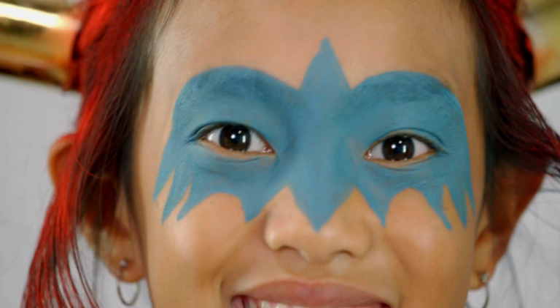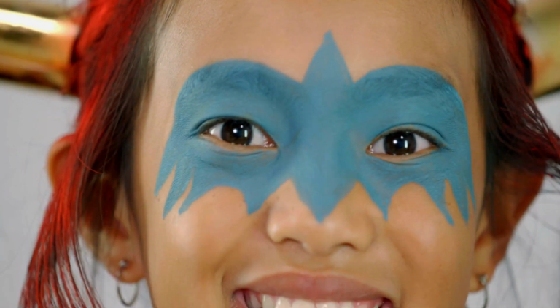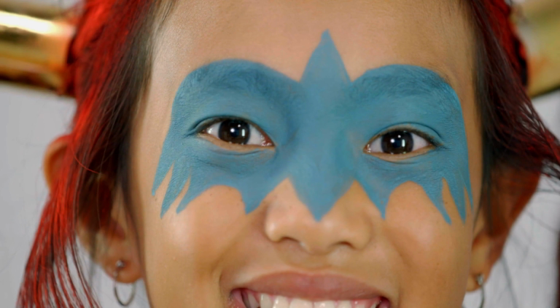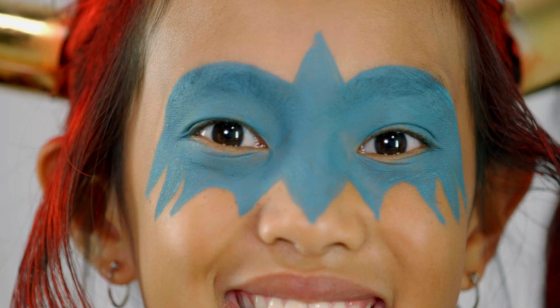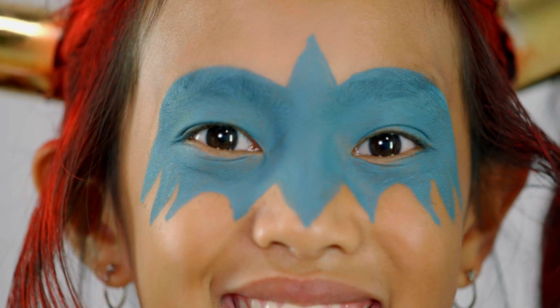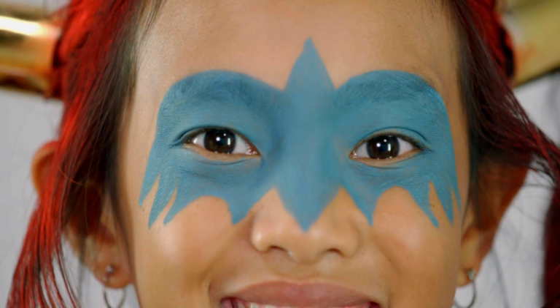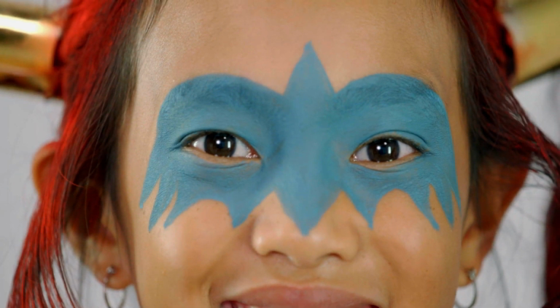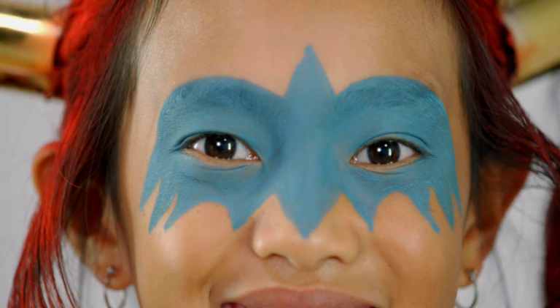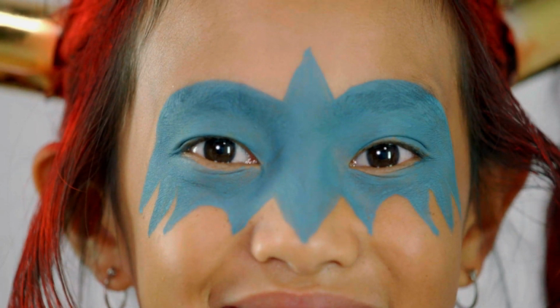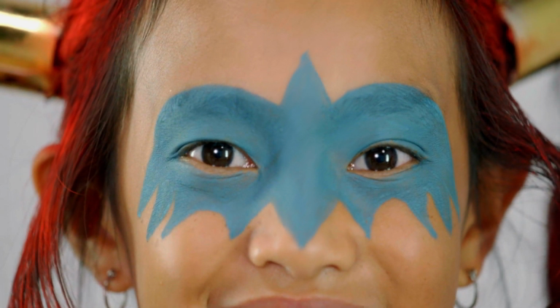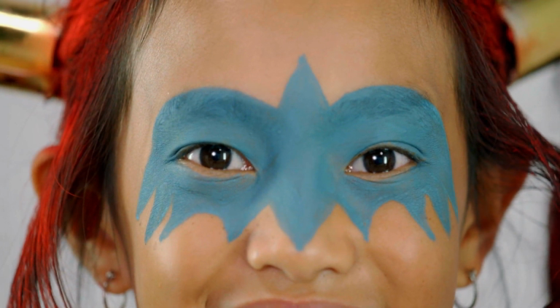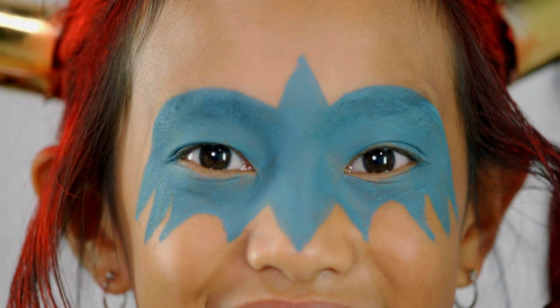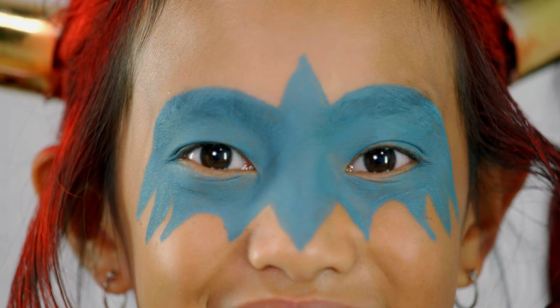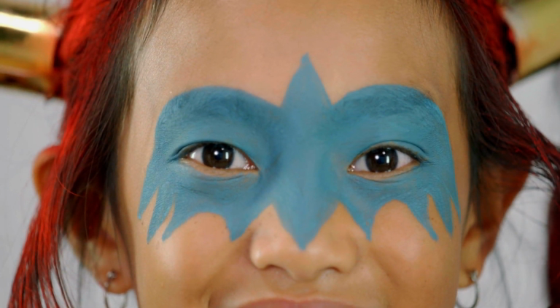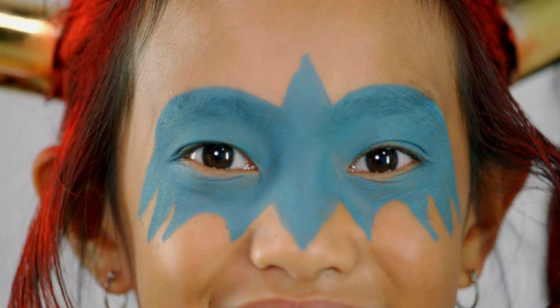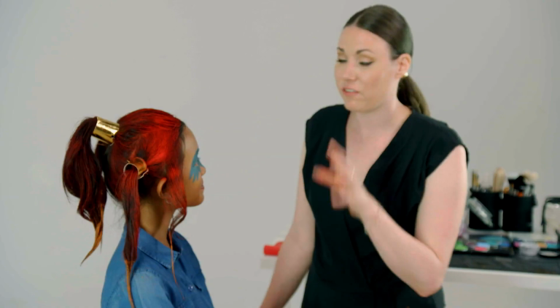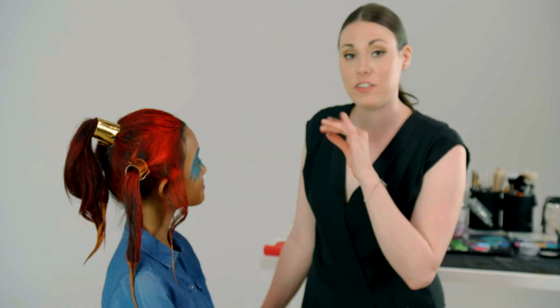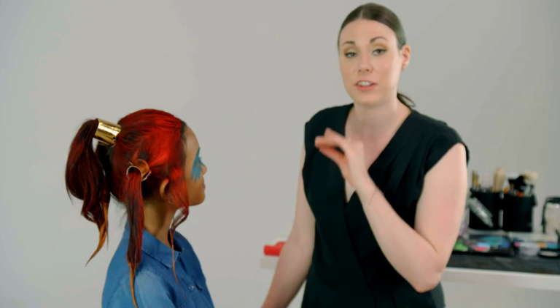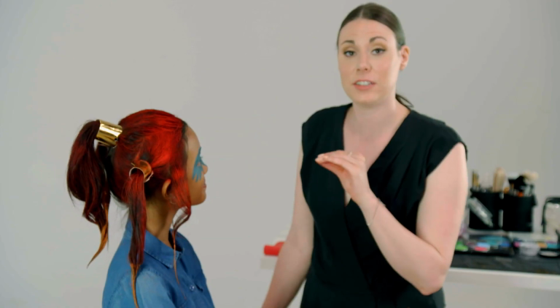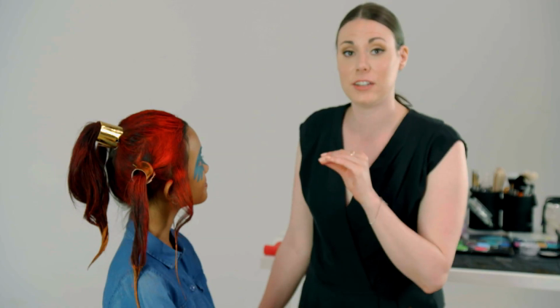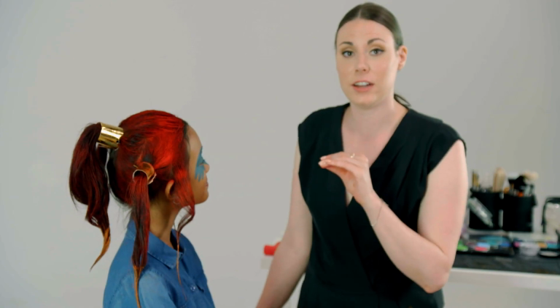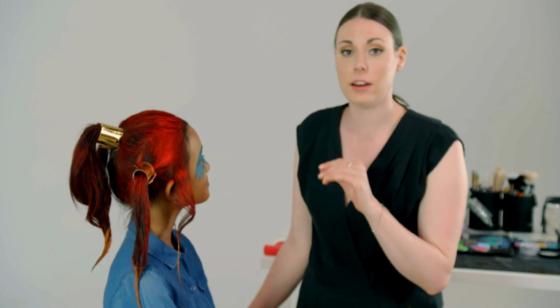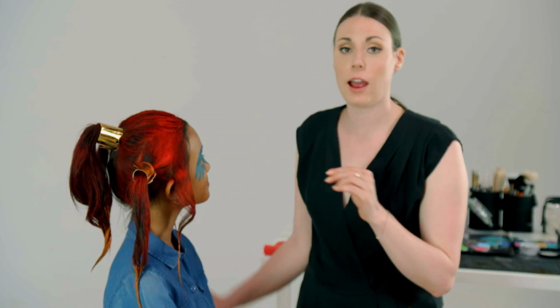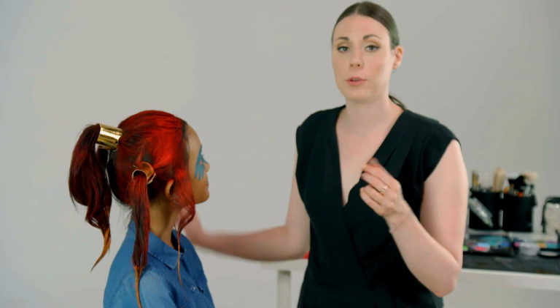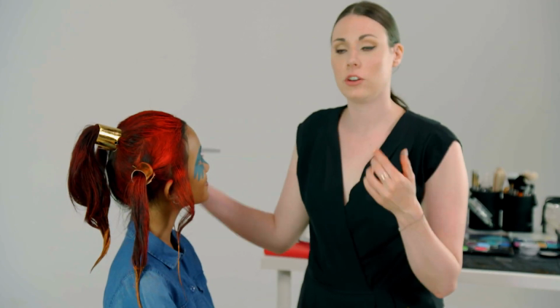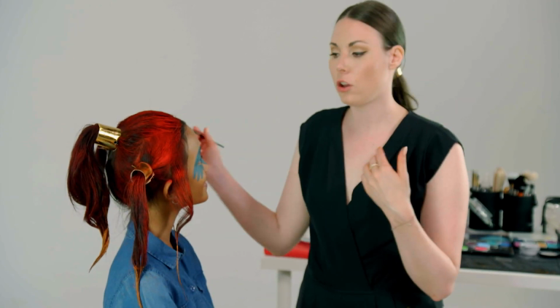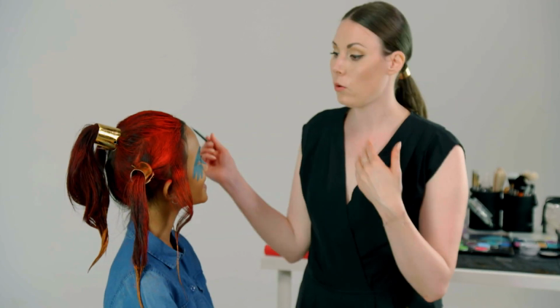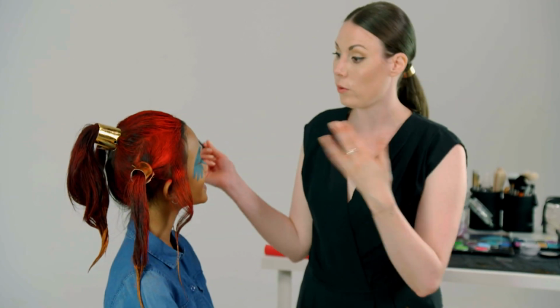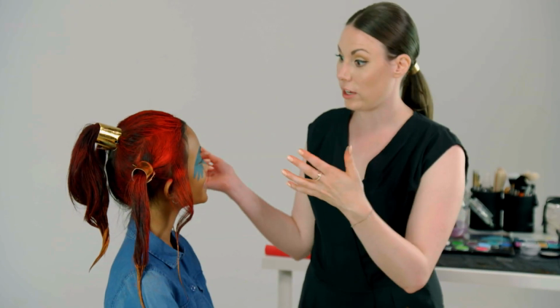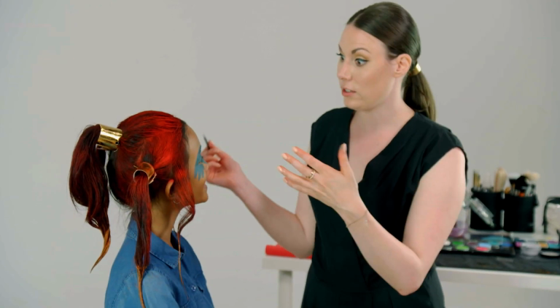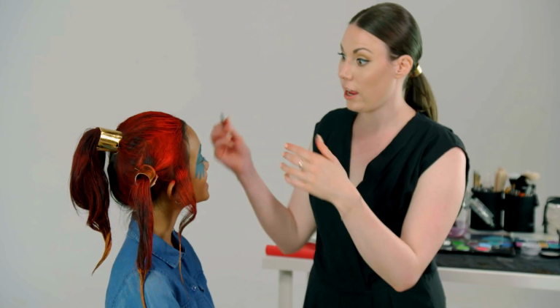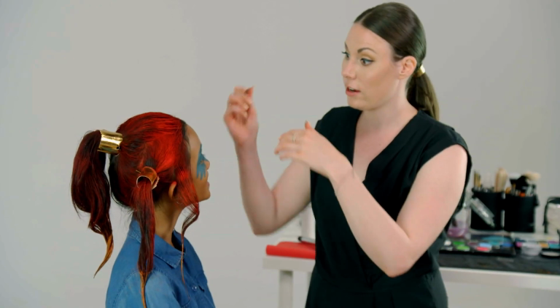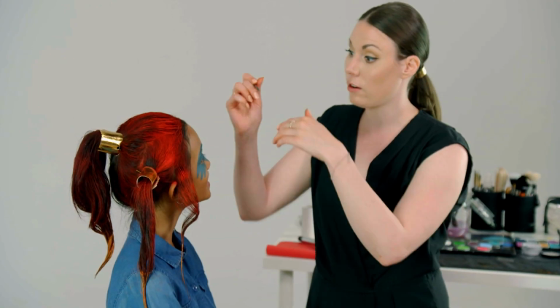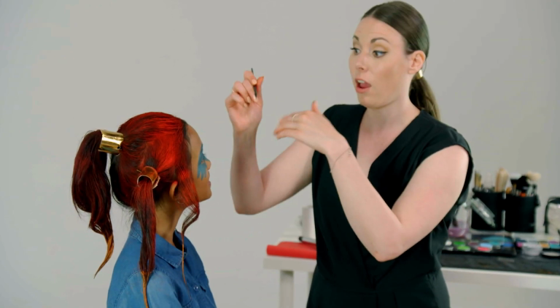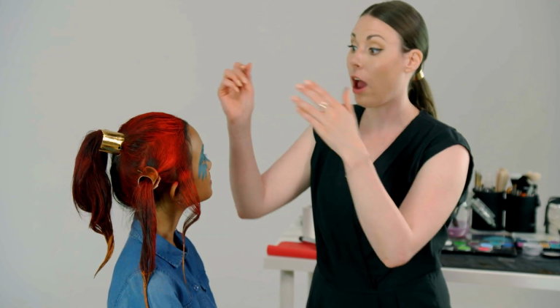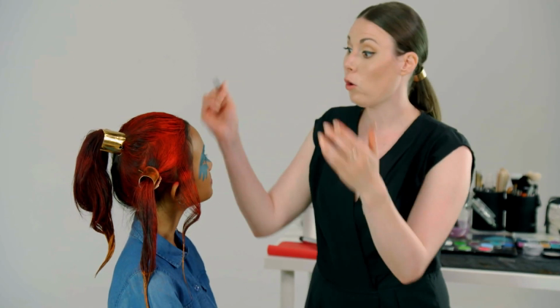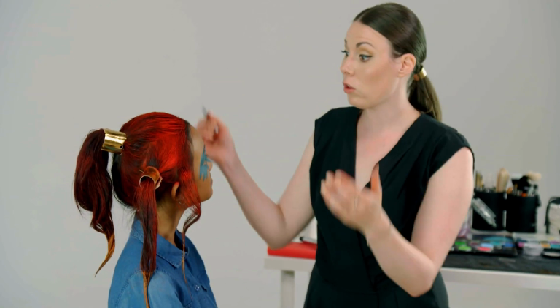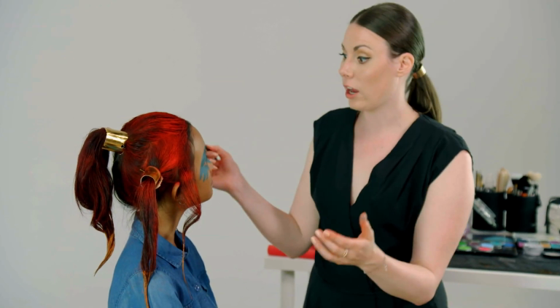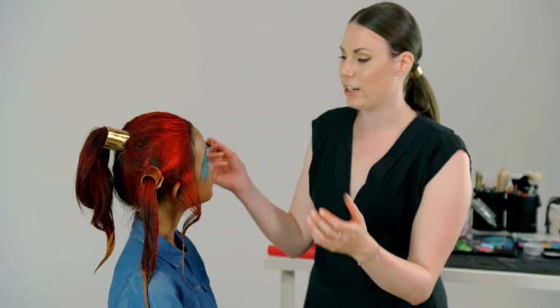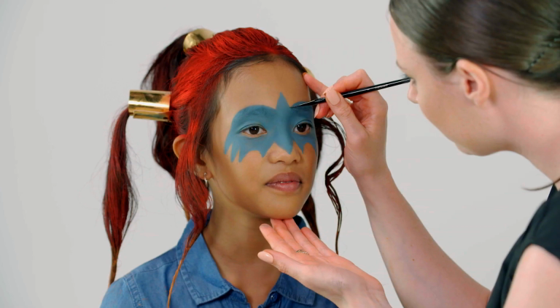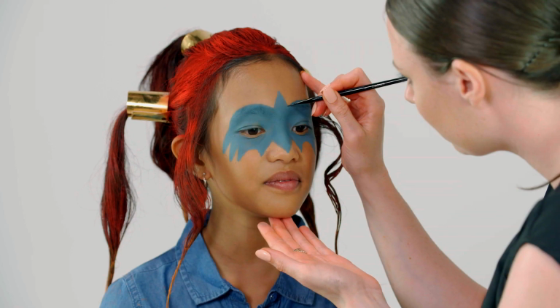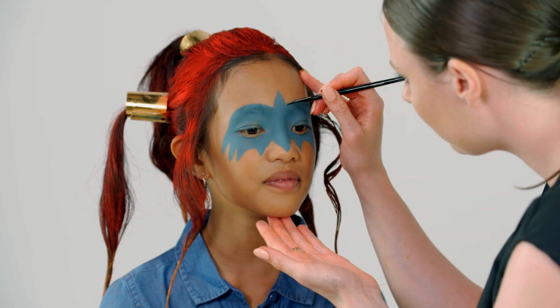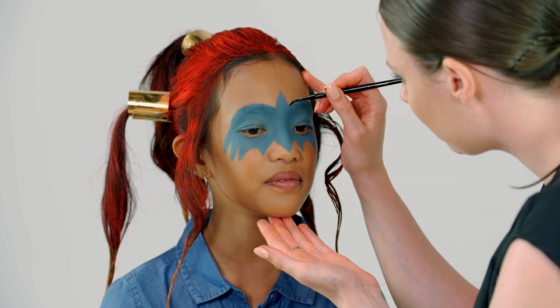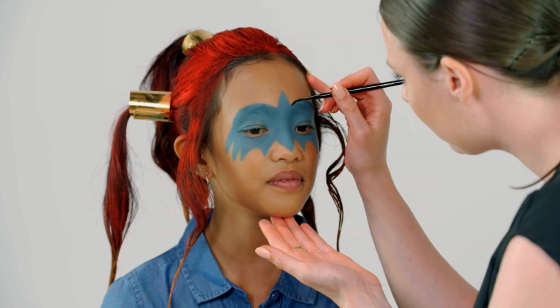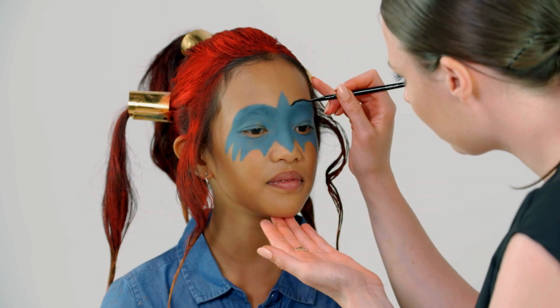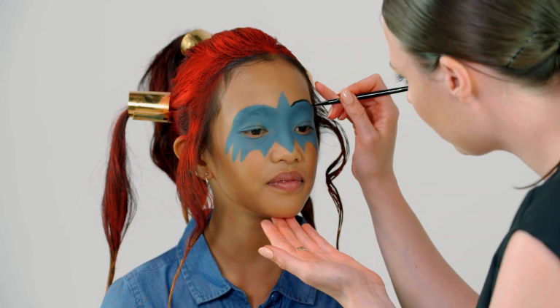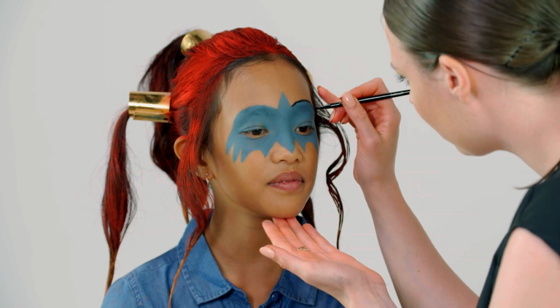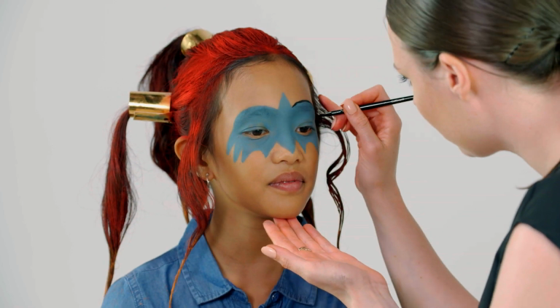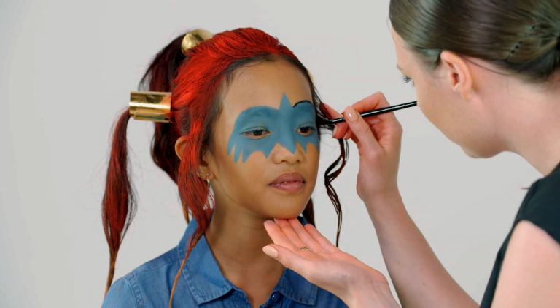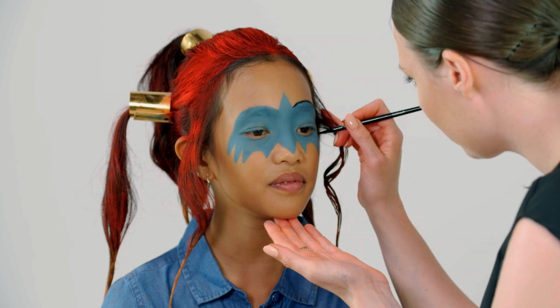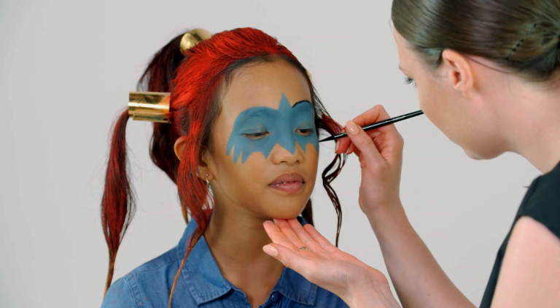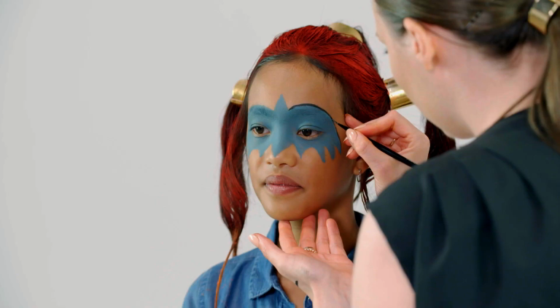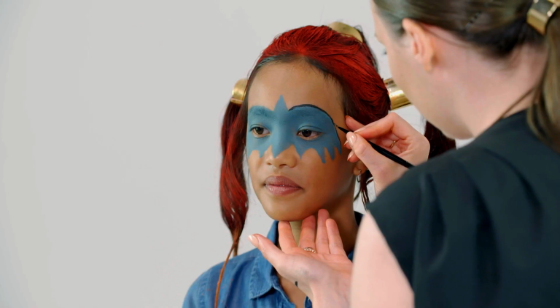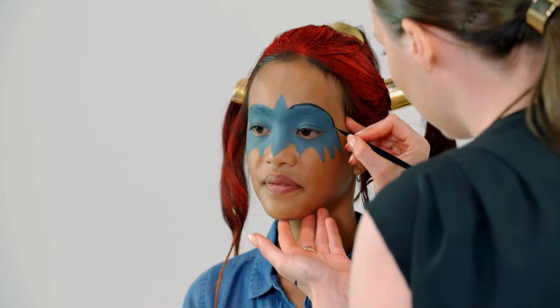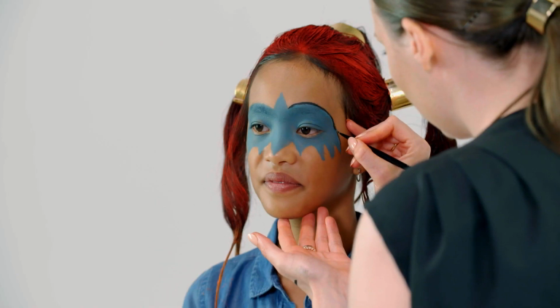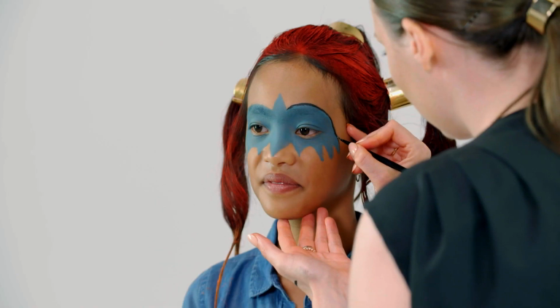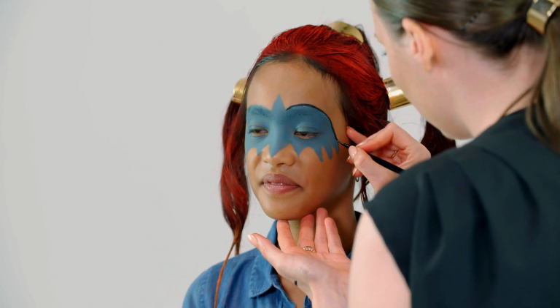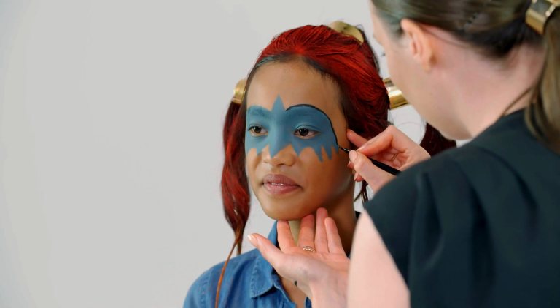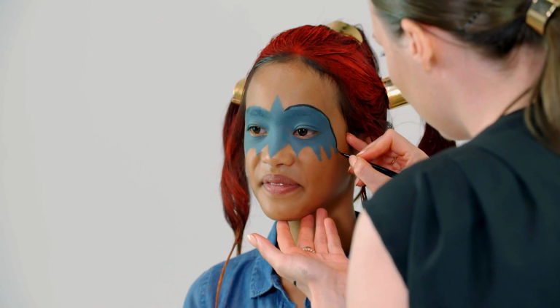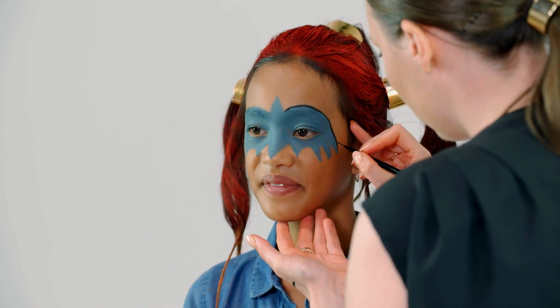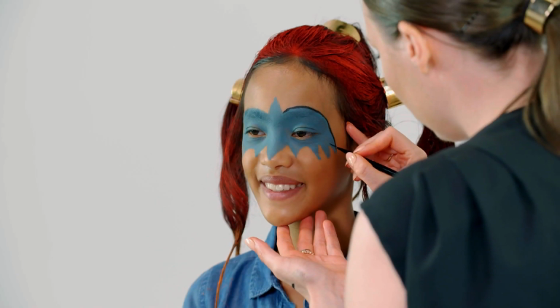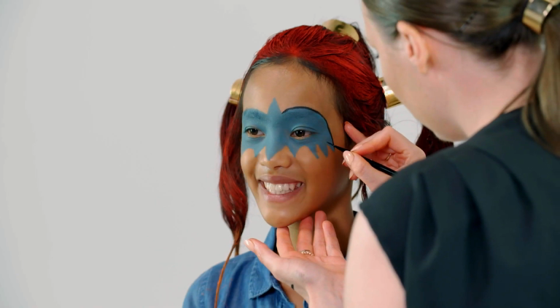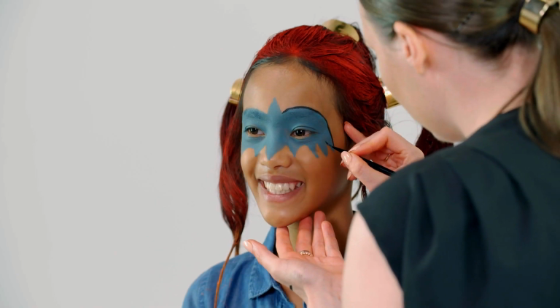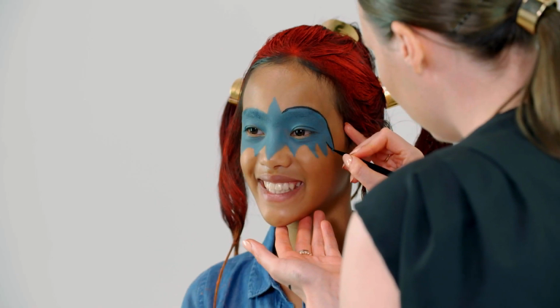Now that we've completed the mask and filled it in, I'm gonna go in and outline it just to give it a bit more definition so you can really see it.